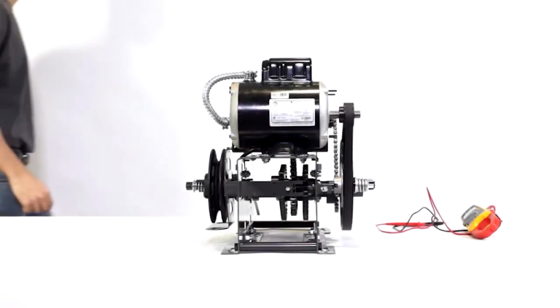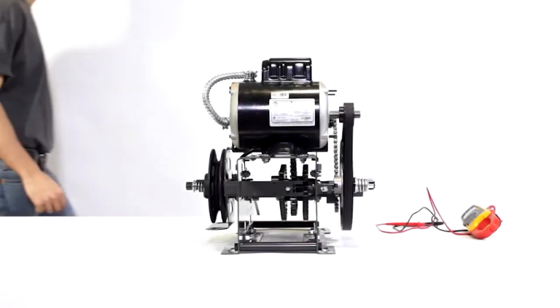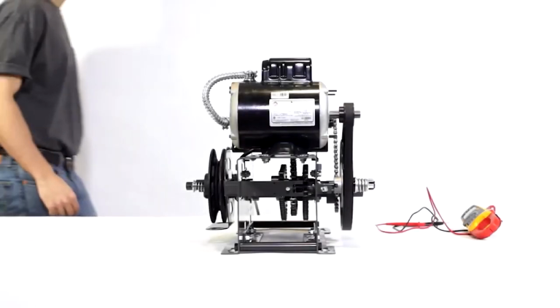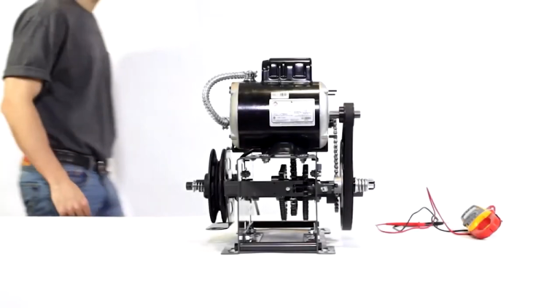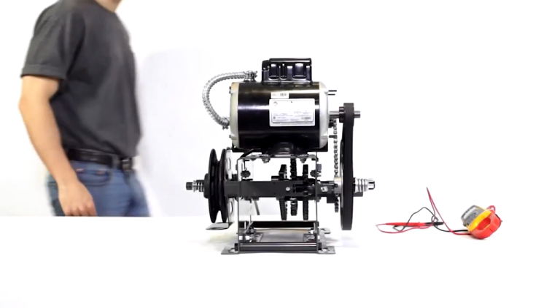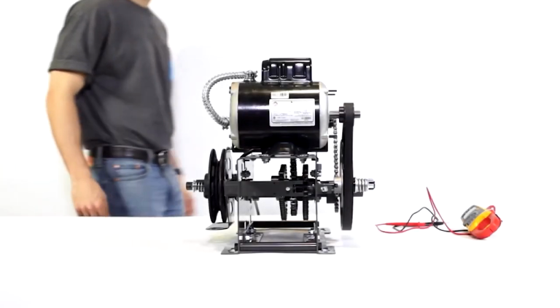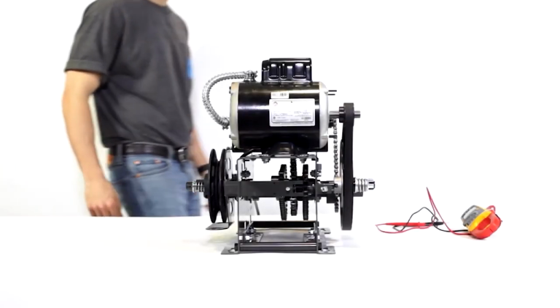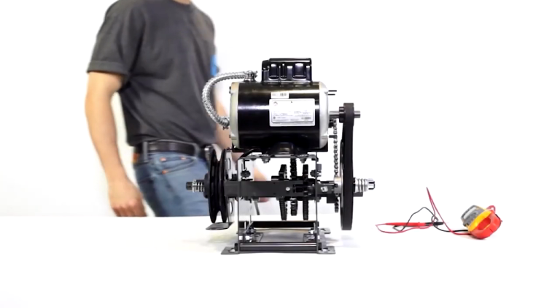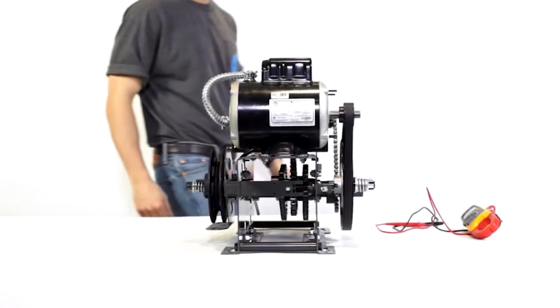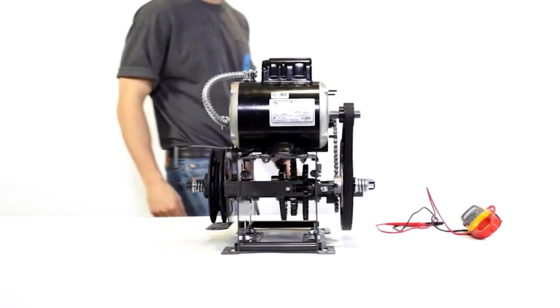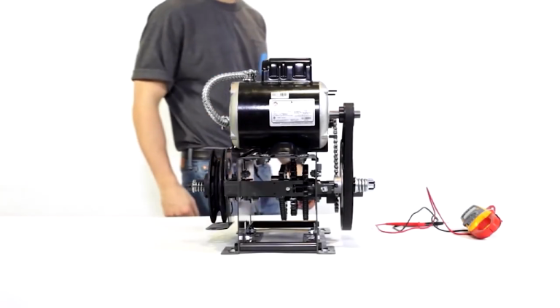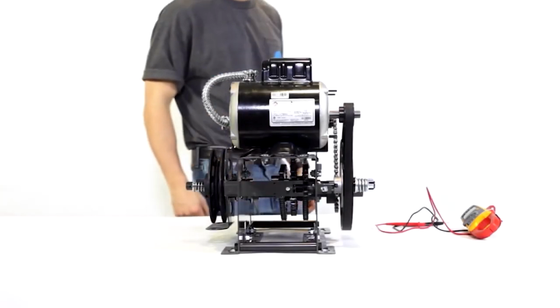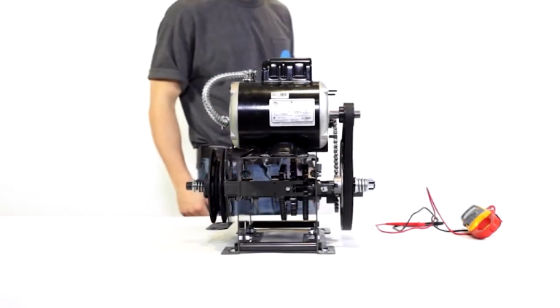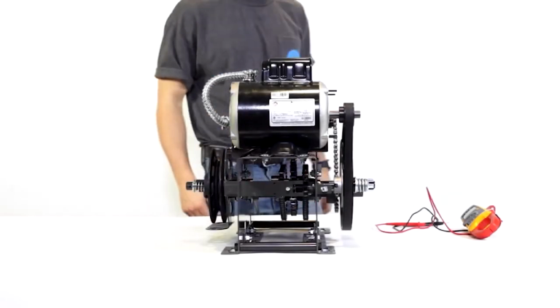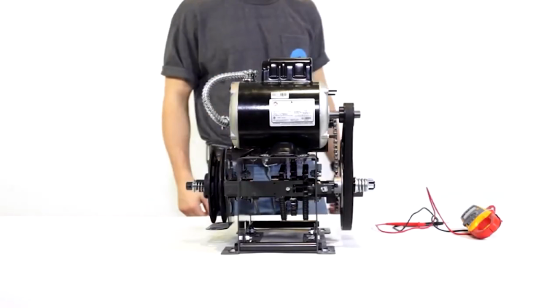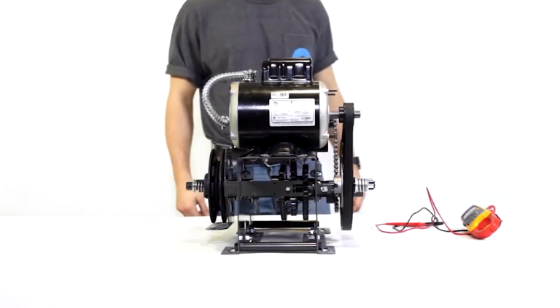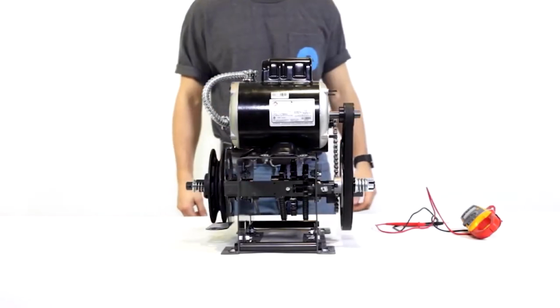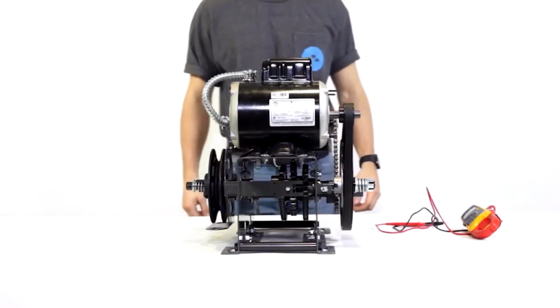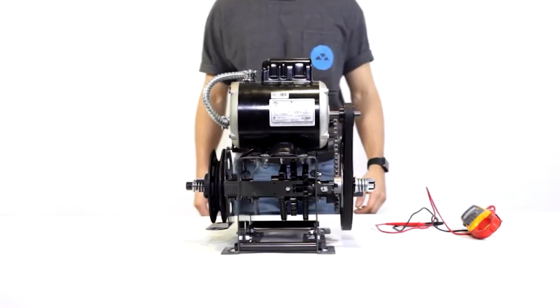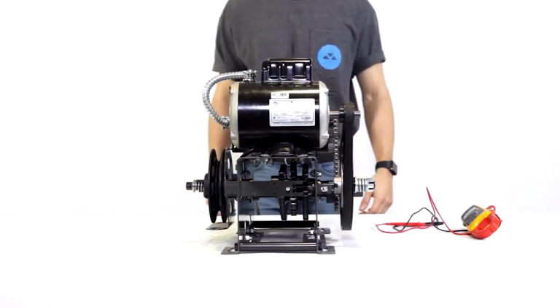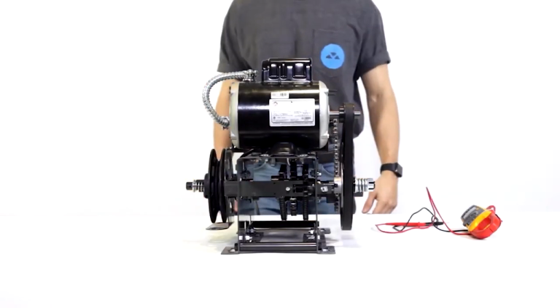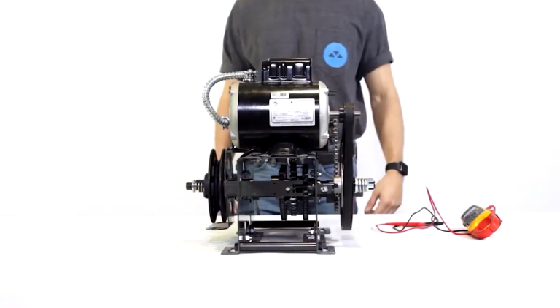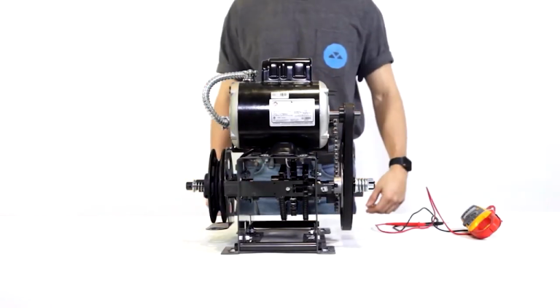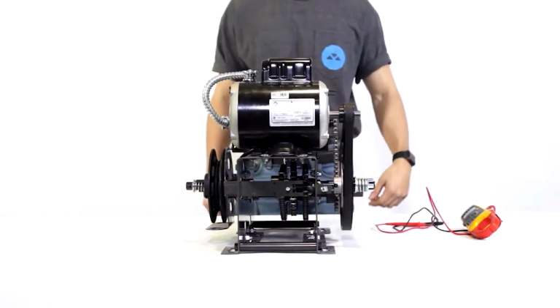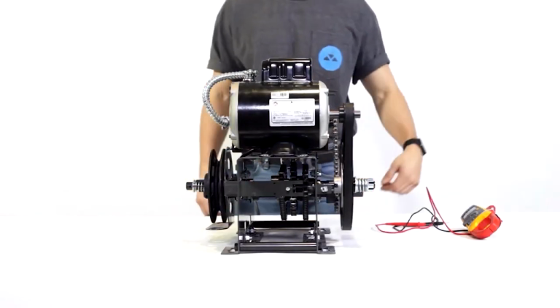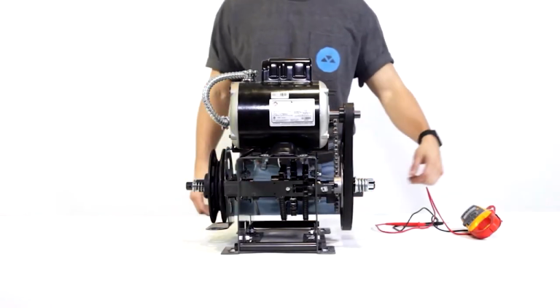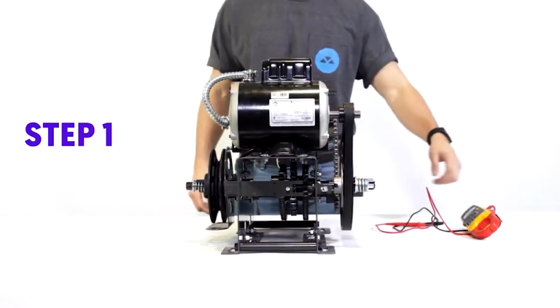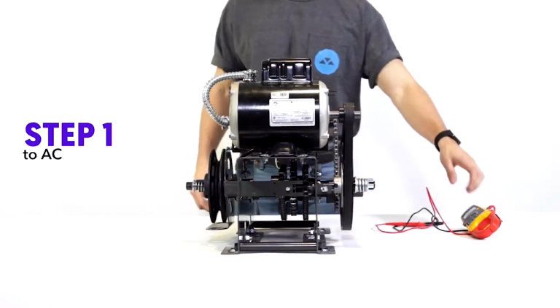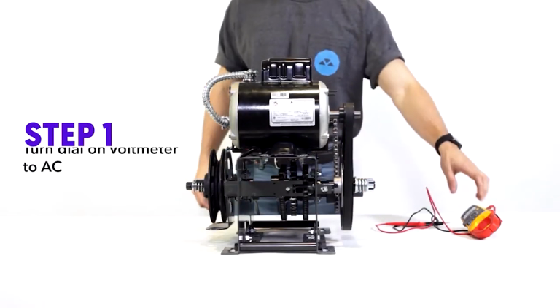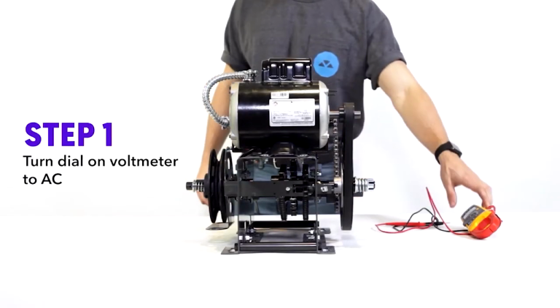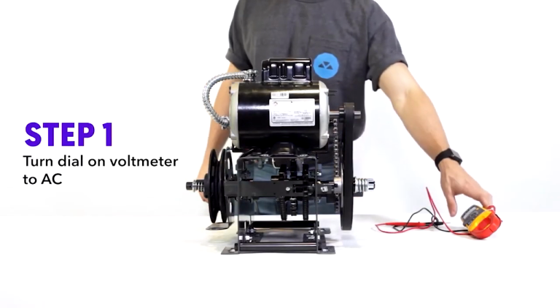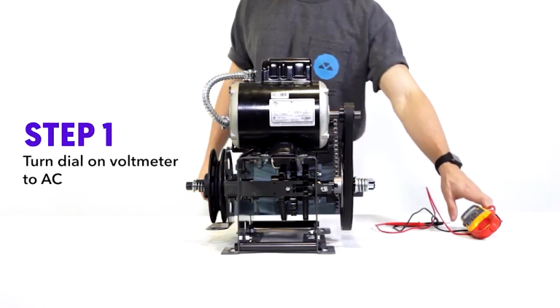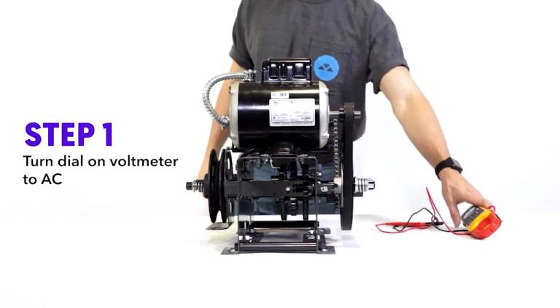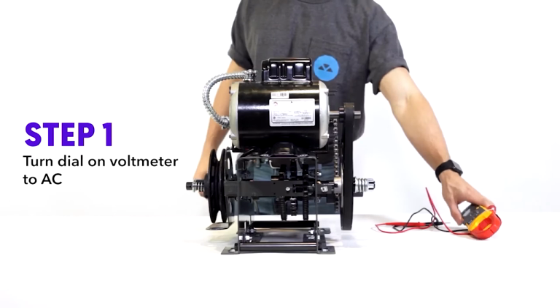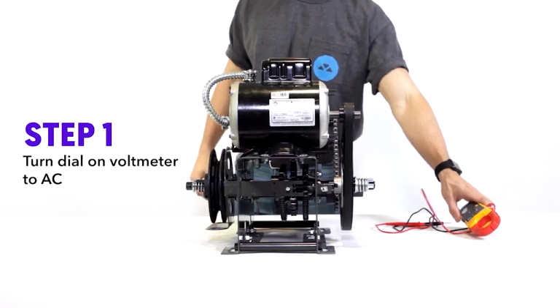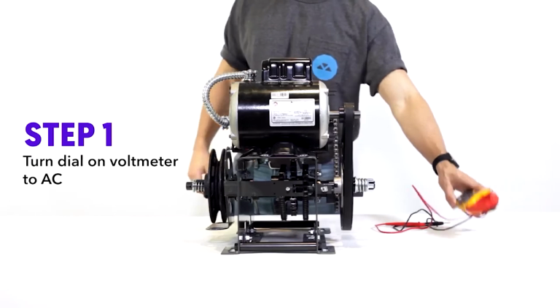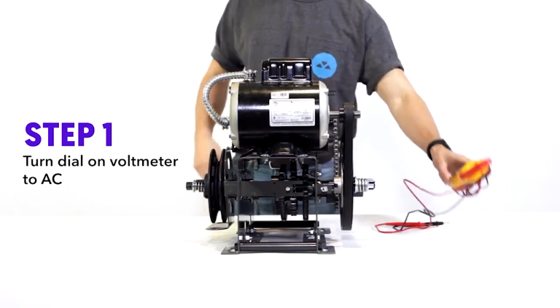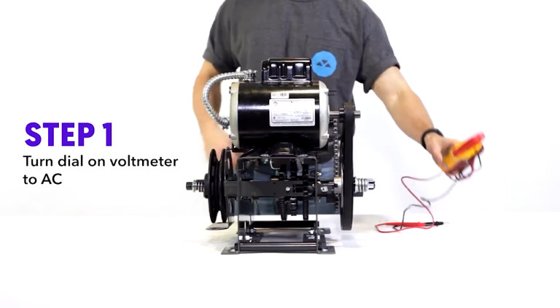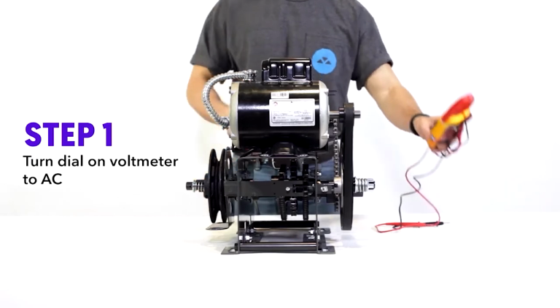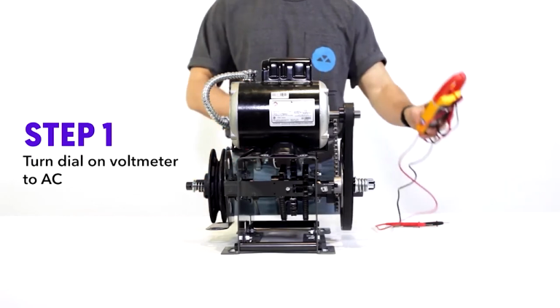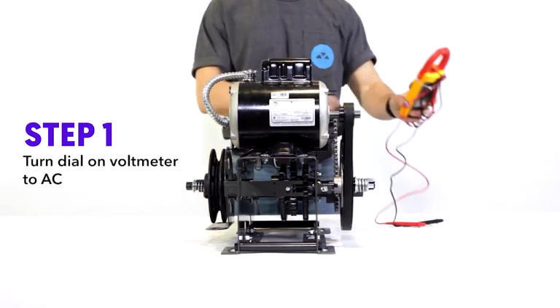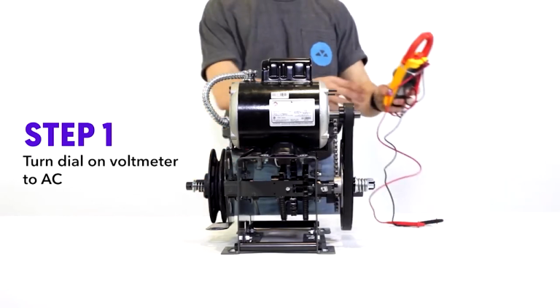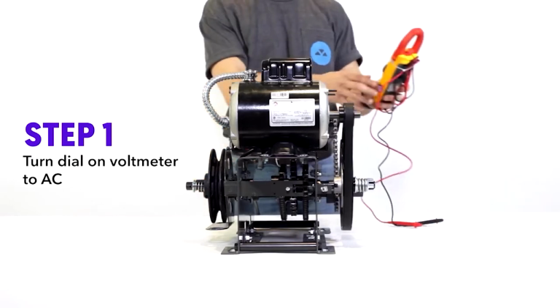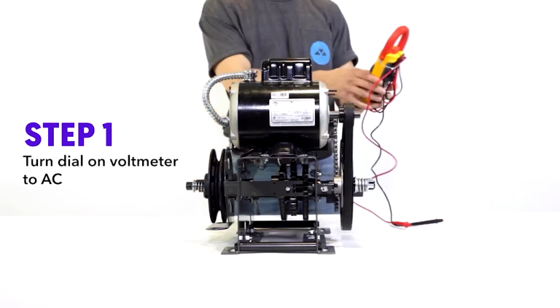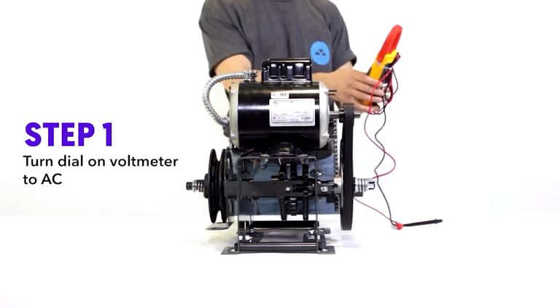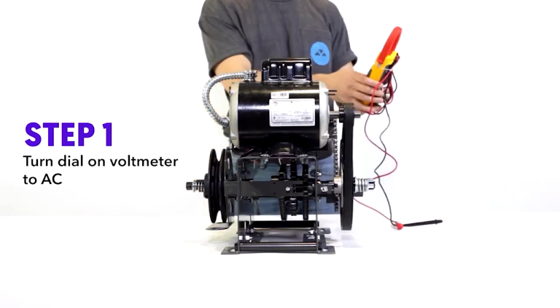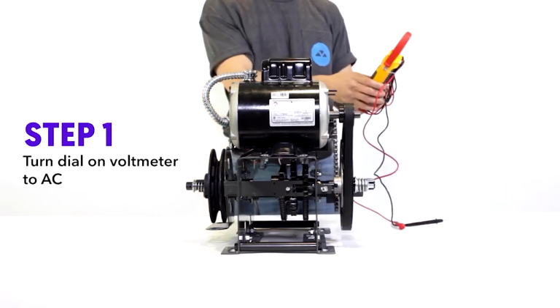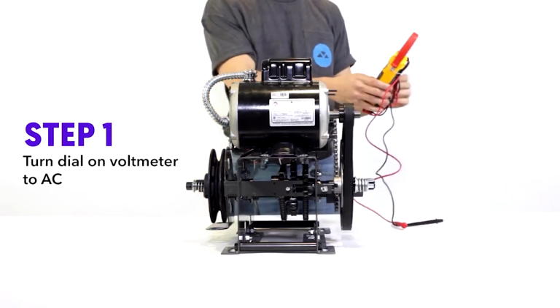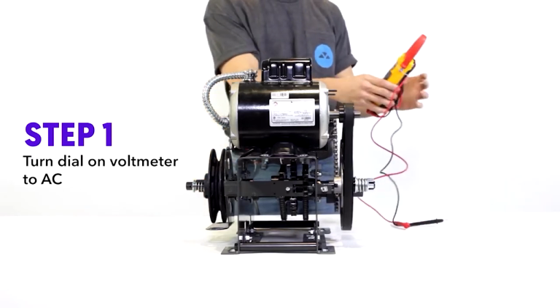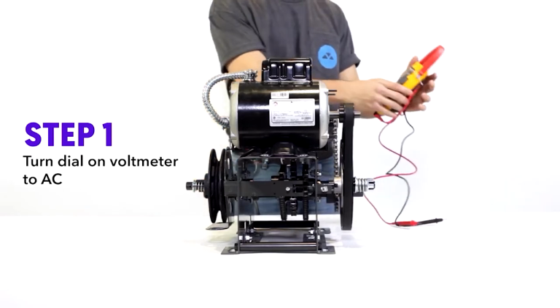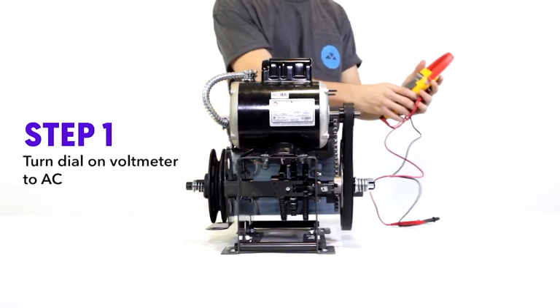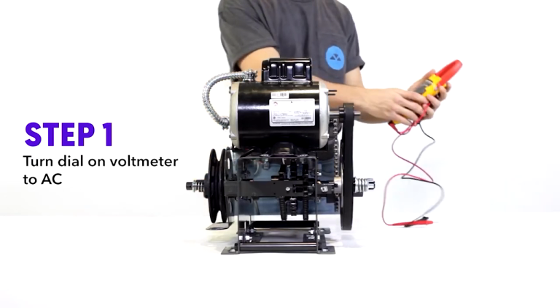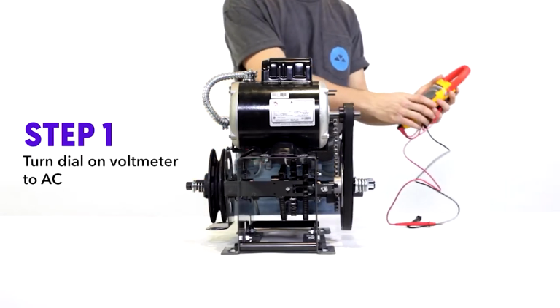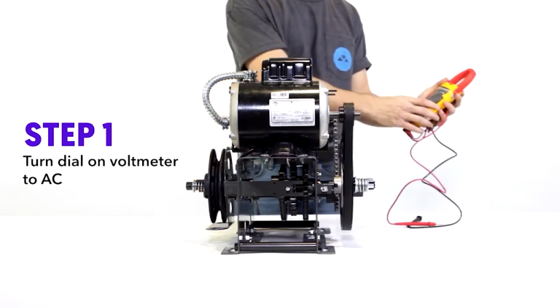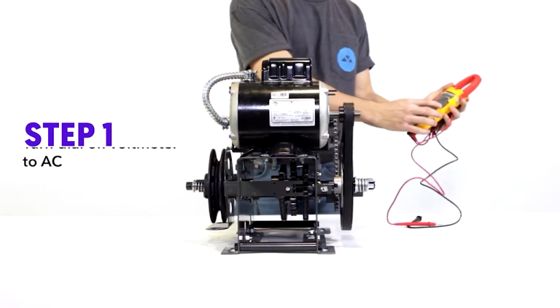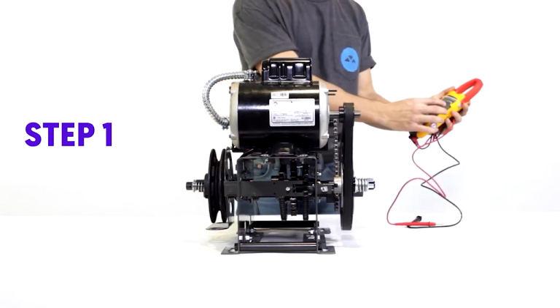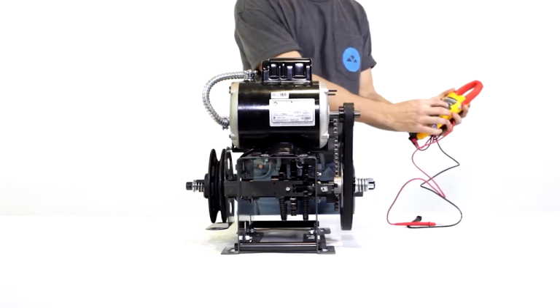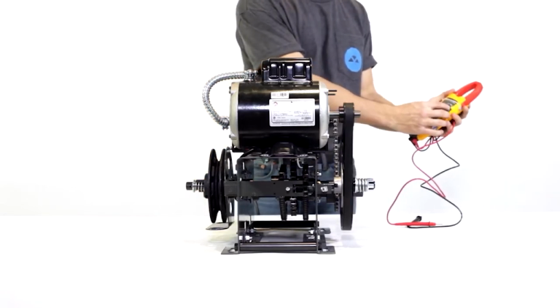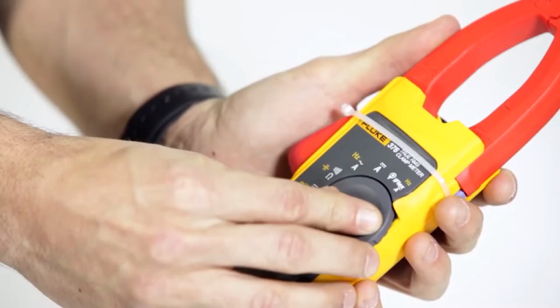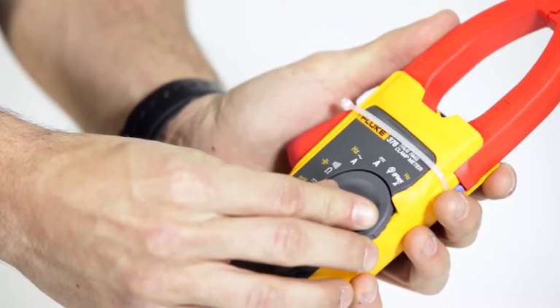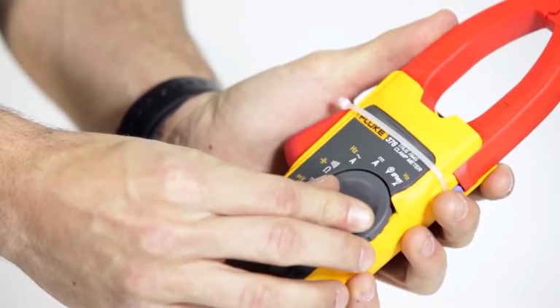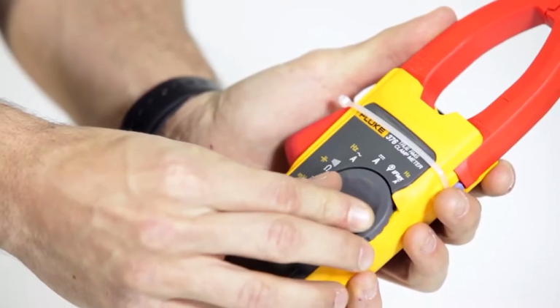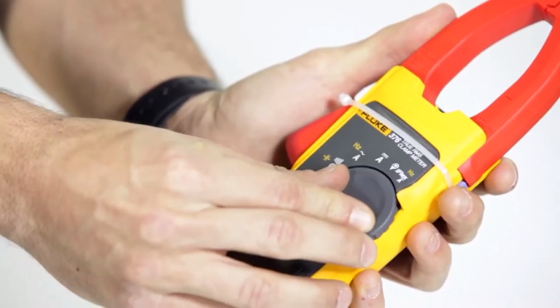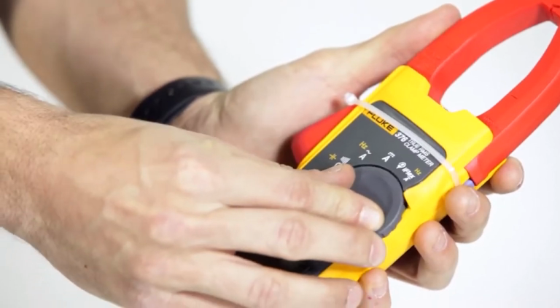Operator Startup. First things first, grab the voltmeter — the thing in my left hand — and set it to AC.